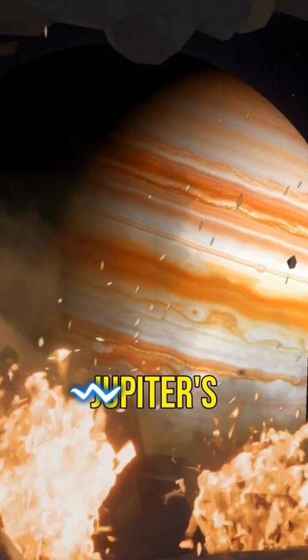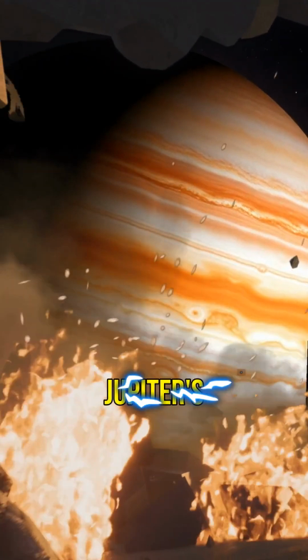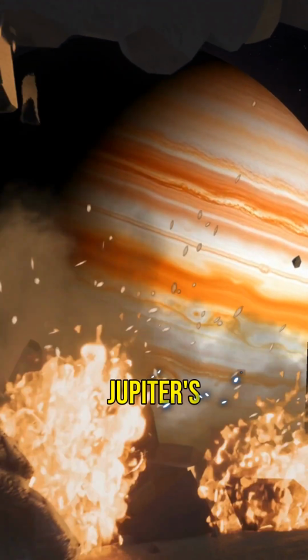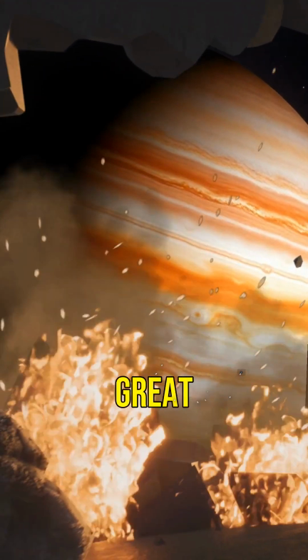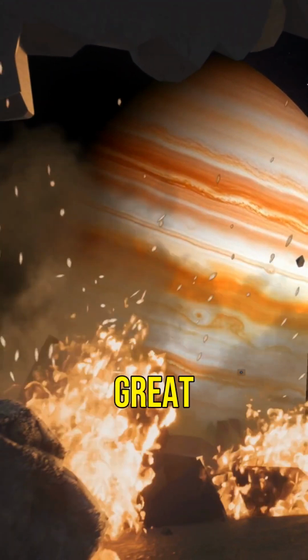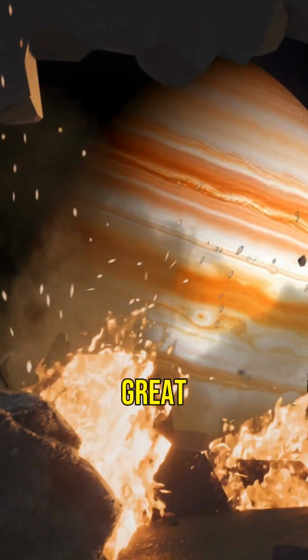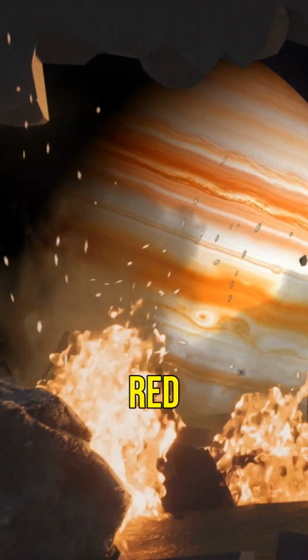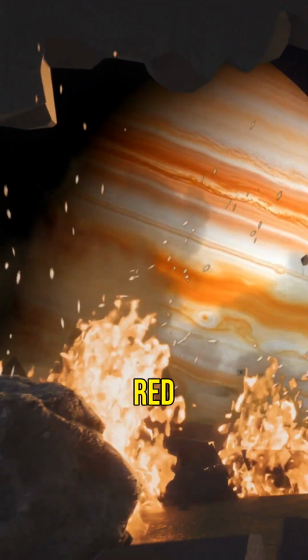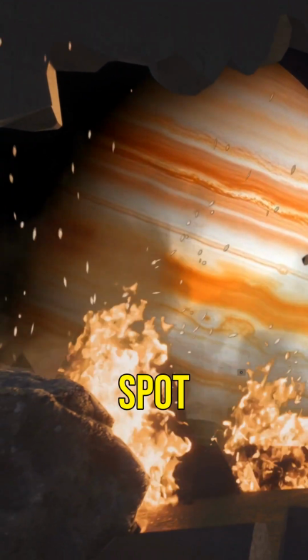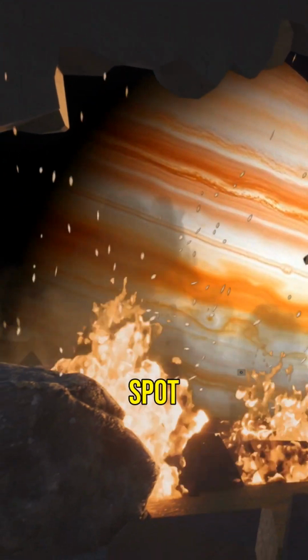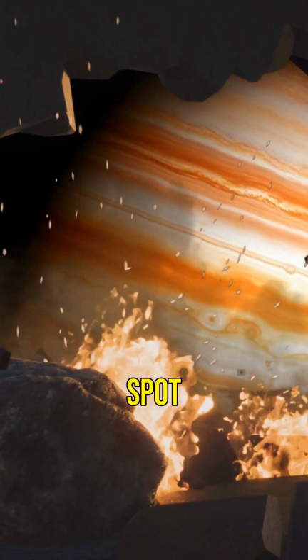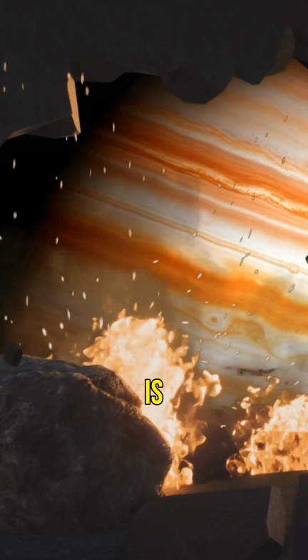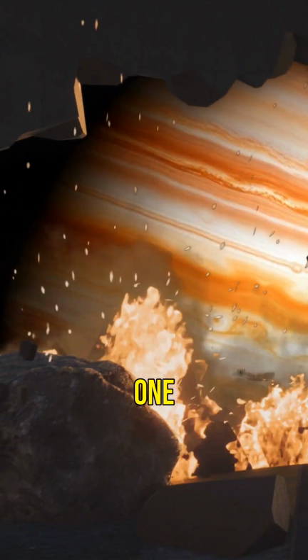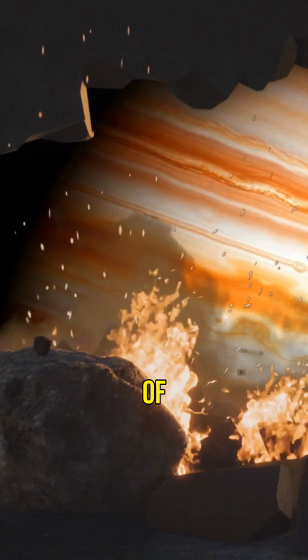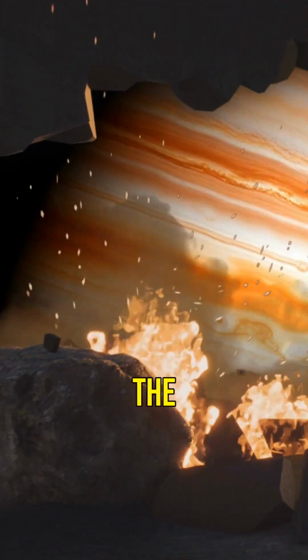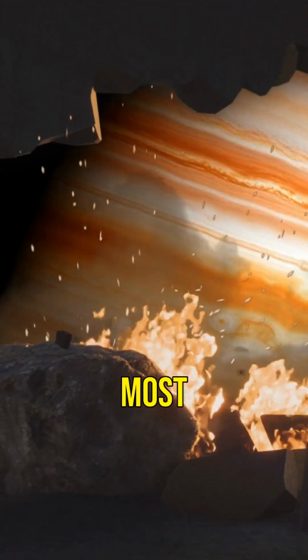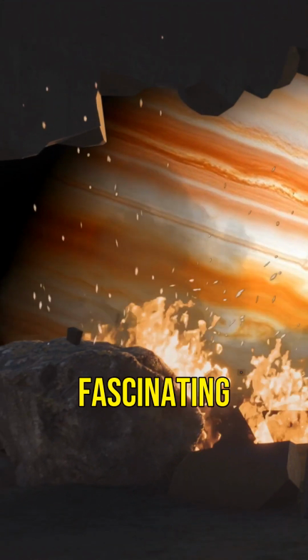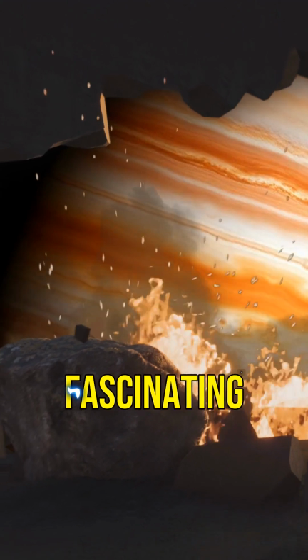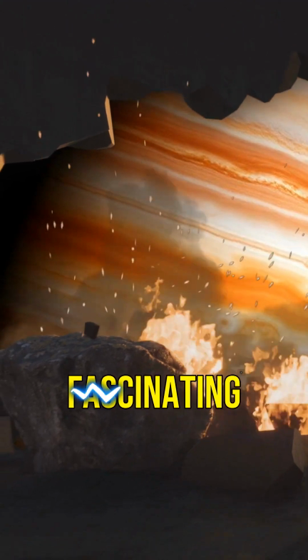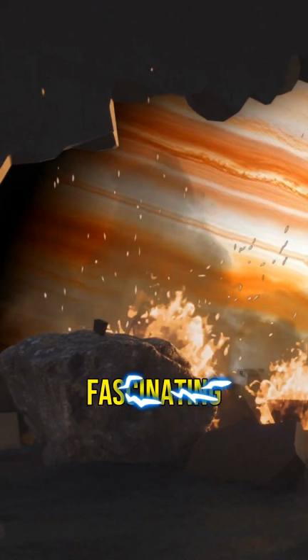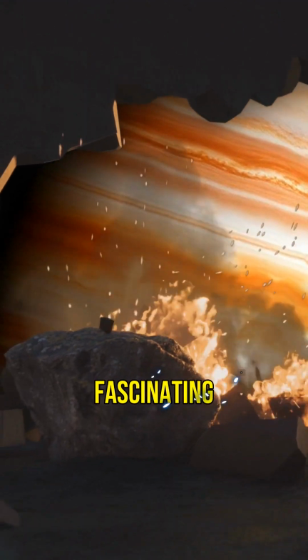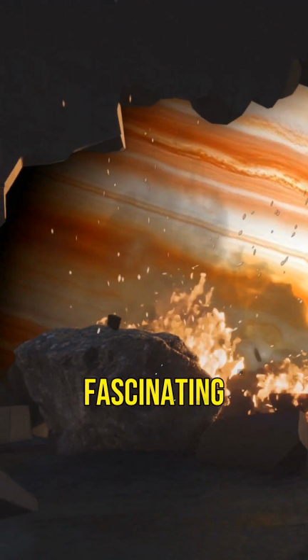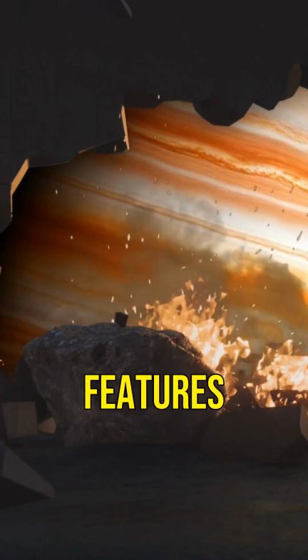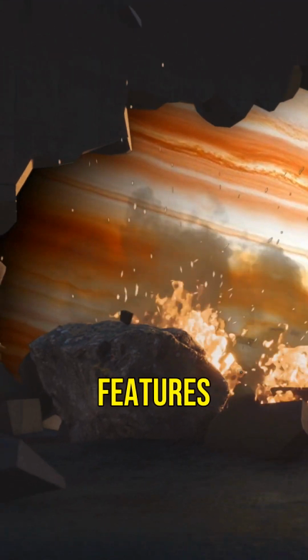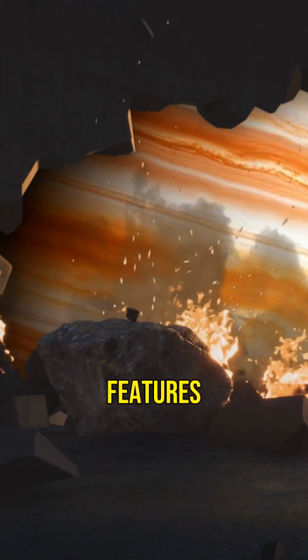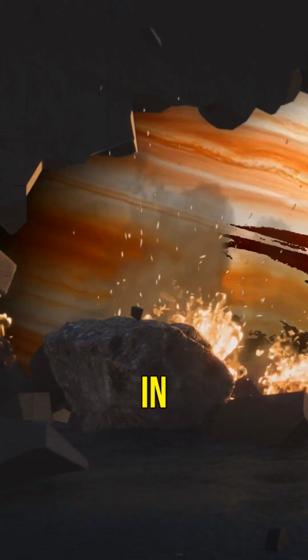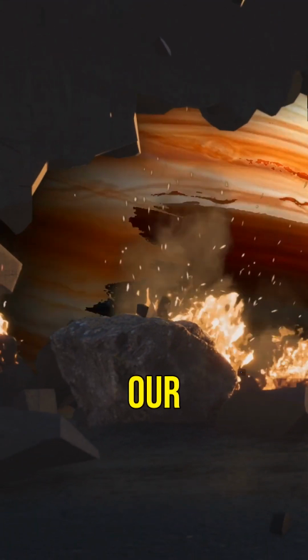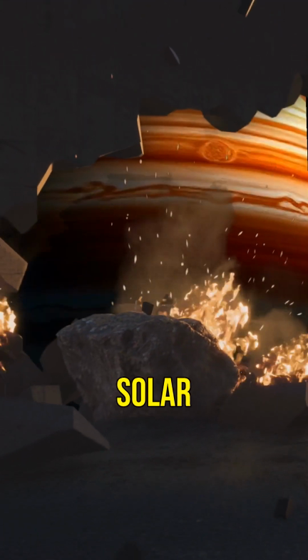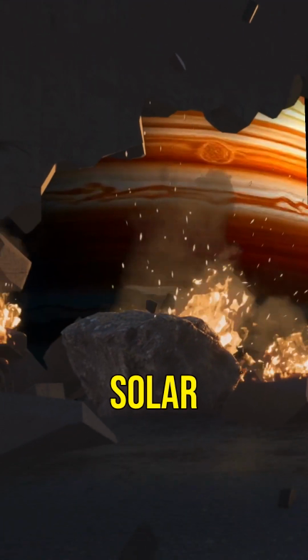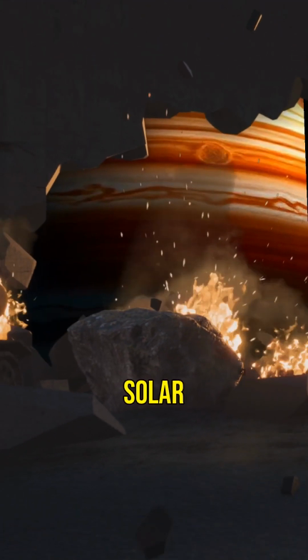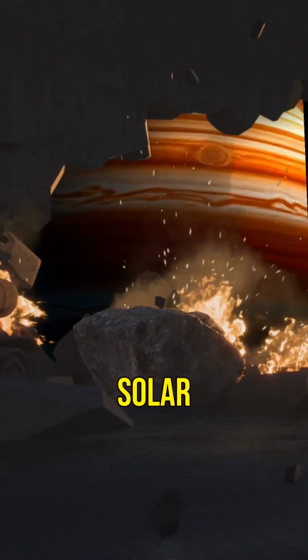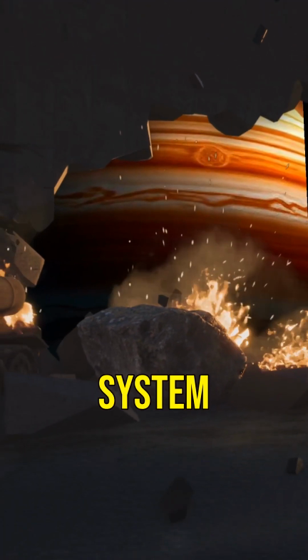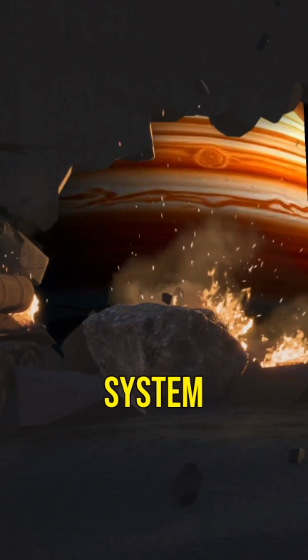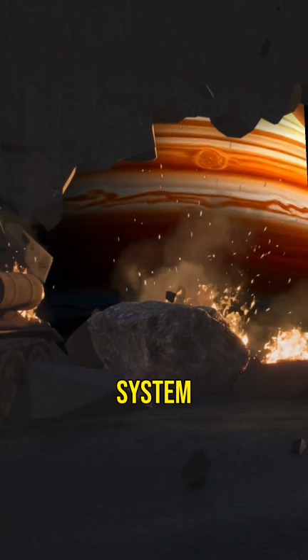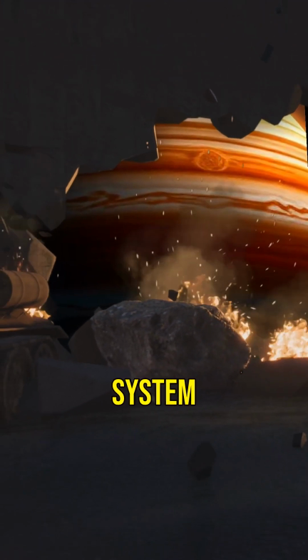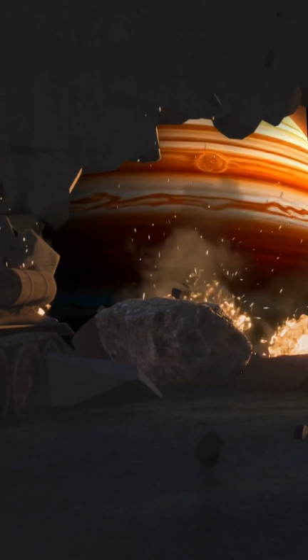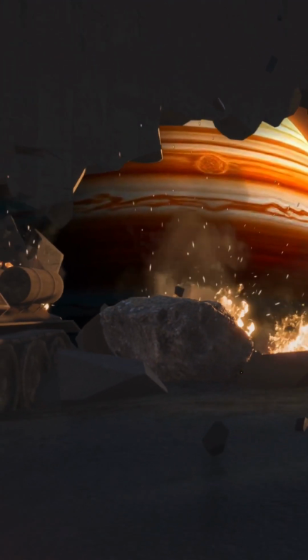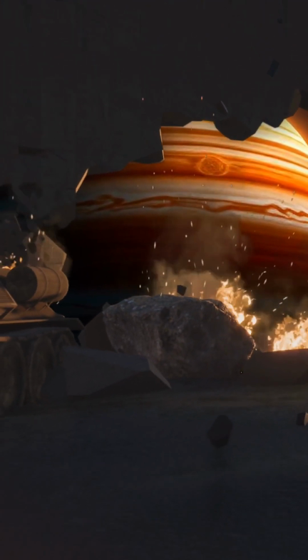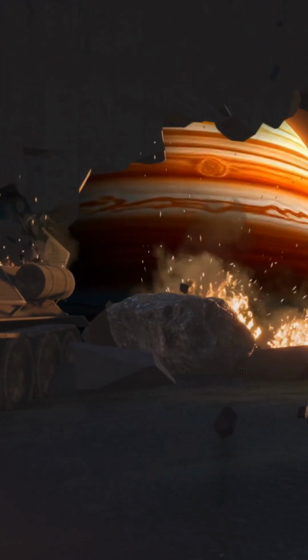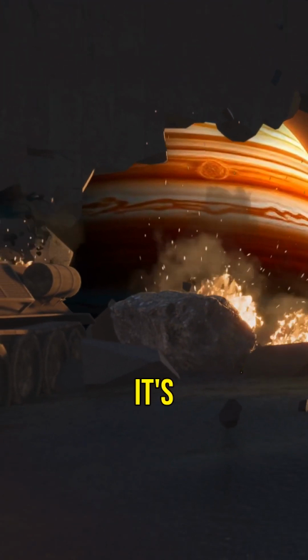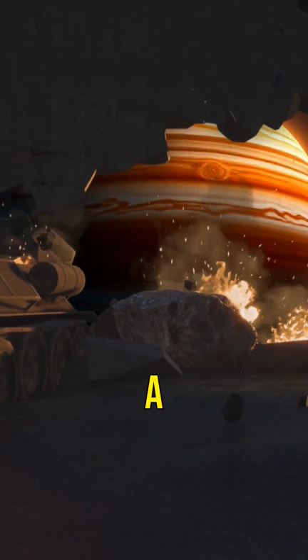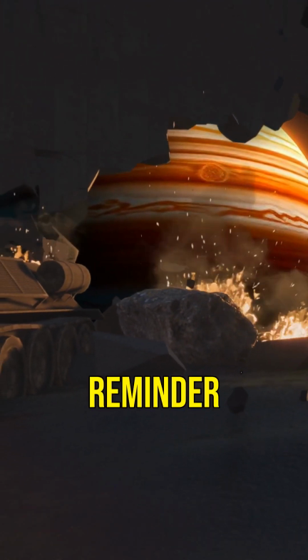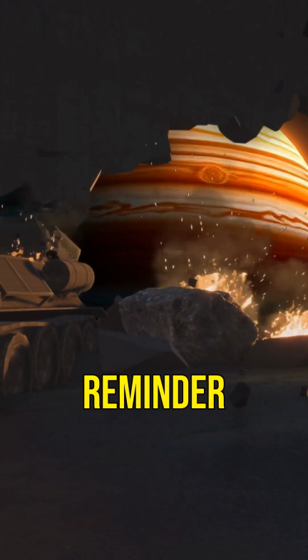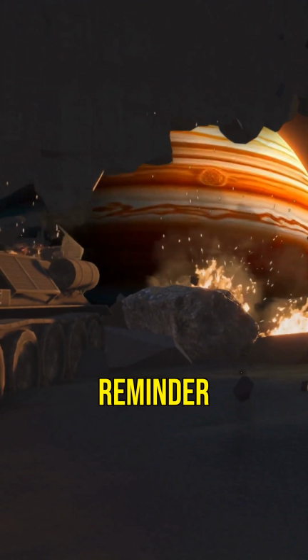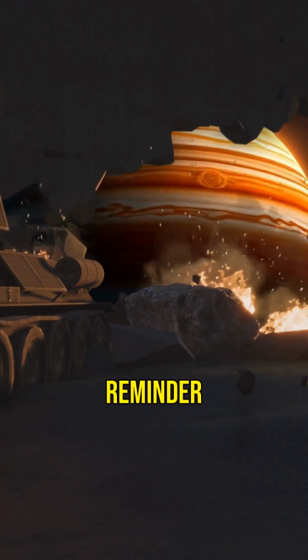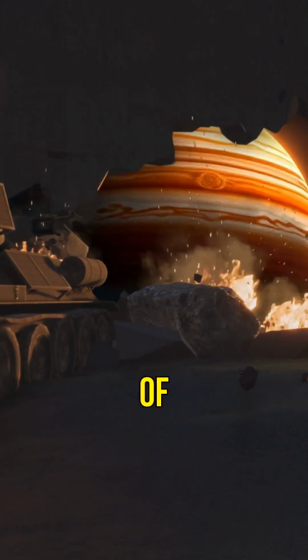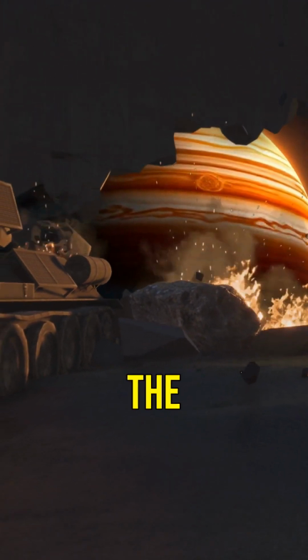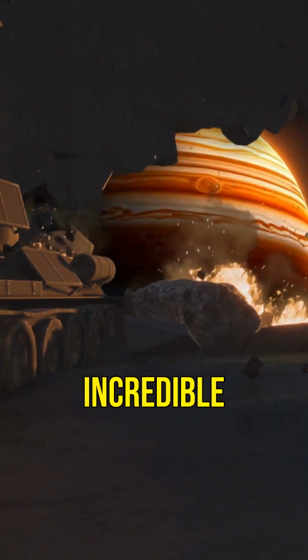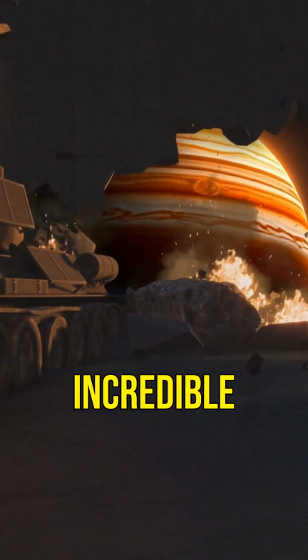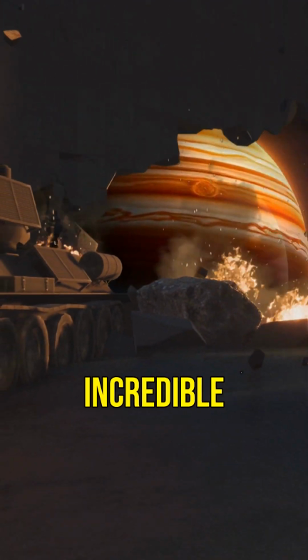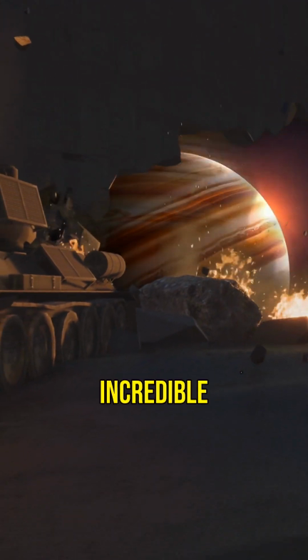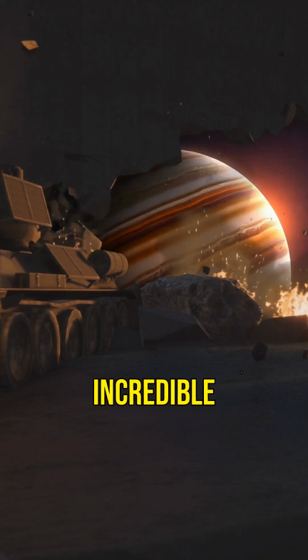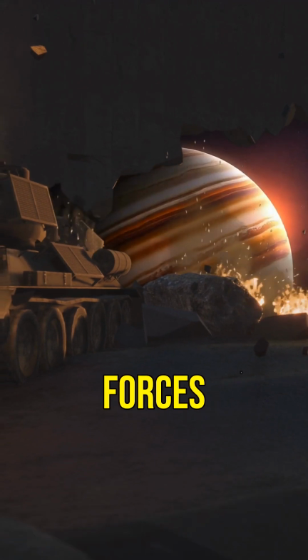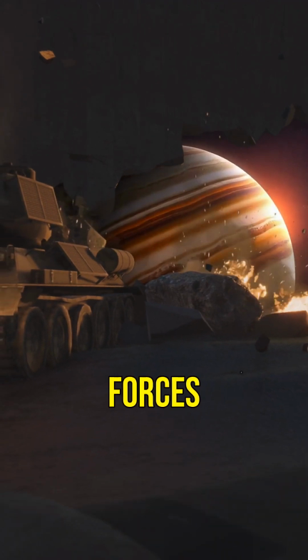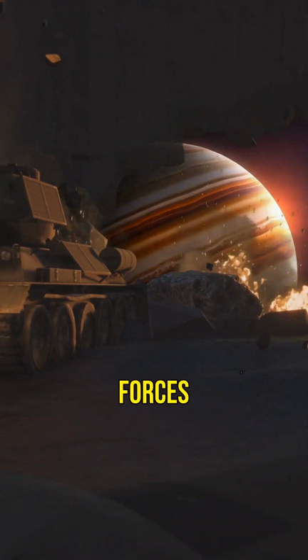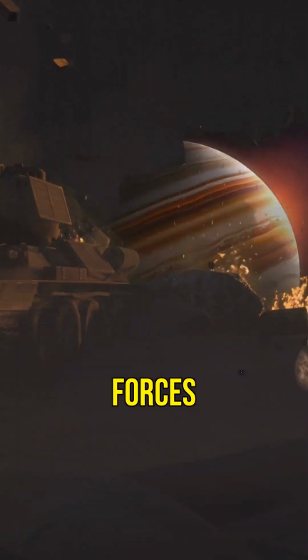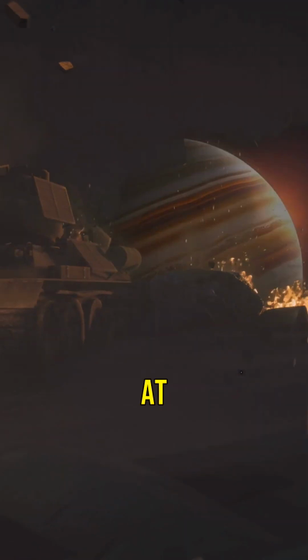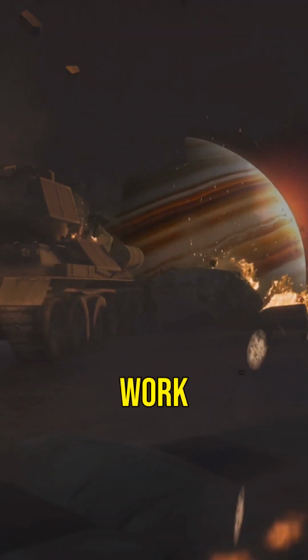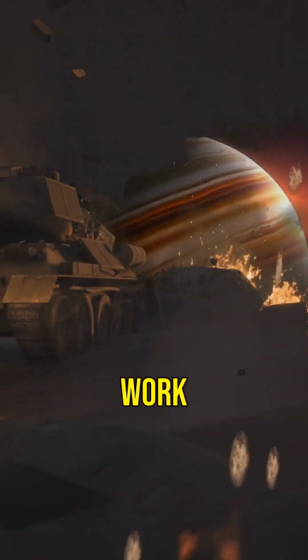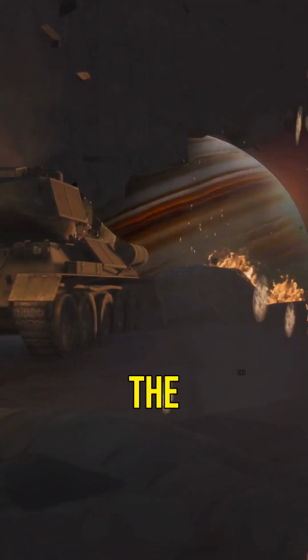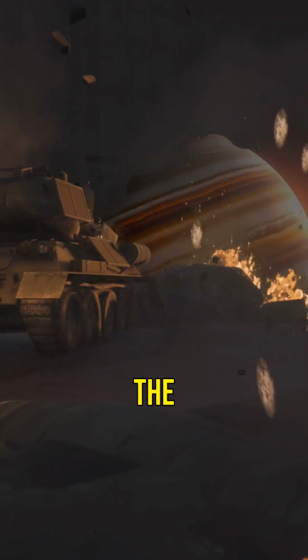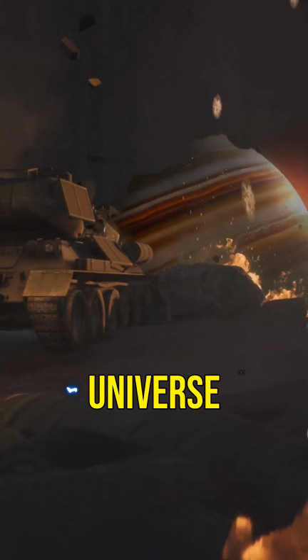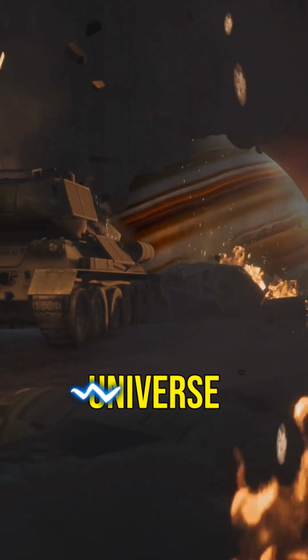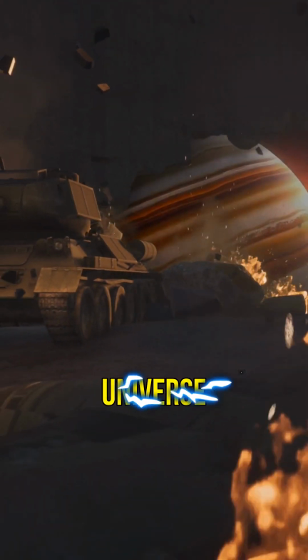Jupiter's Great Red Spot is one of the most fascinating features in our solar system. It's a reminder of the incredible forces at work in the universe.